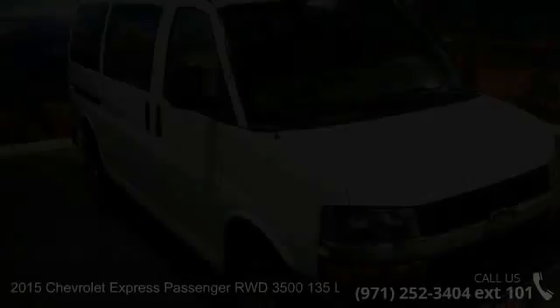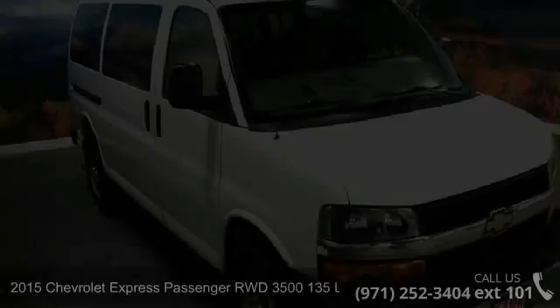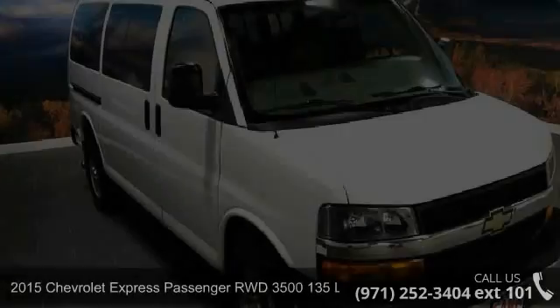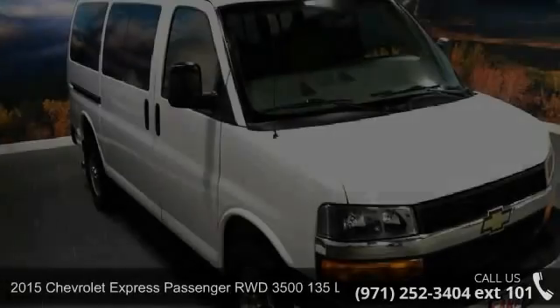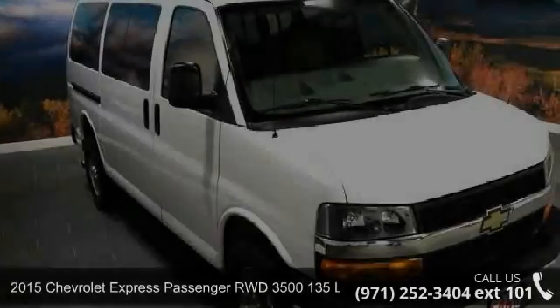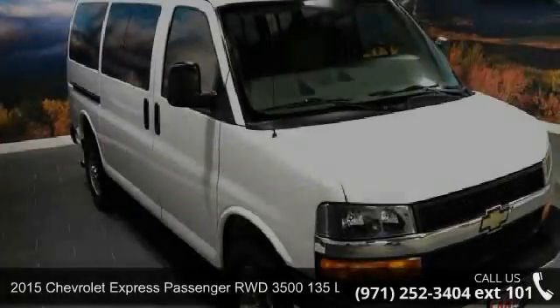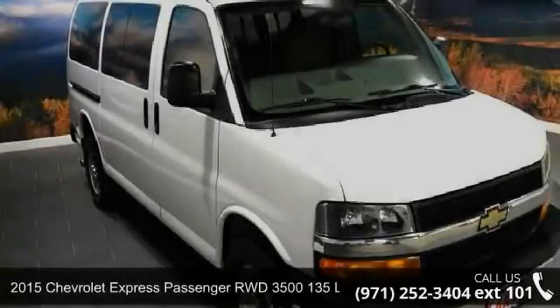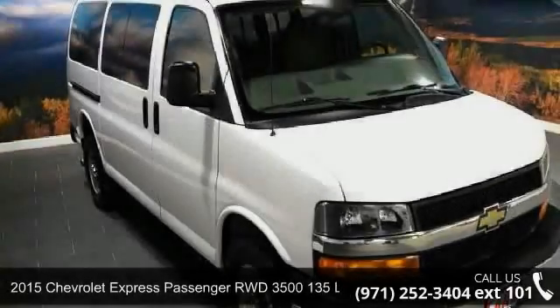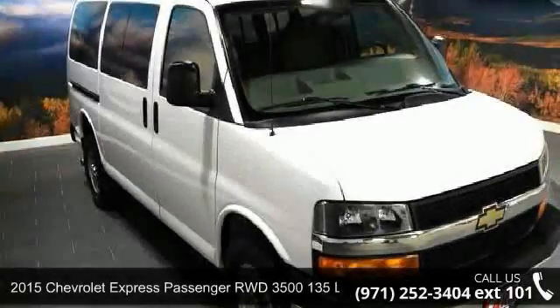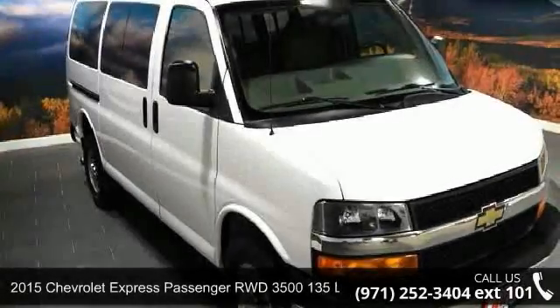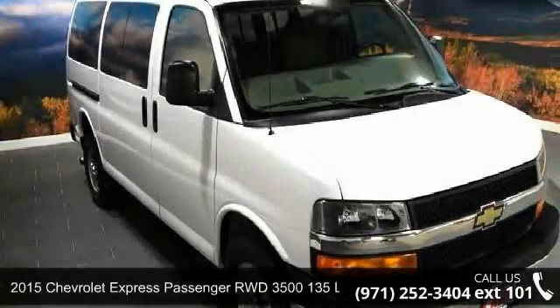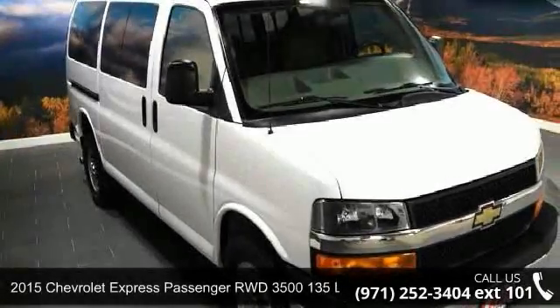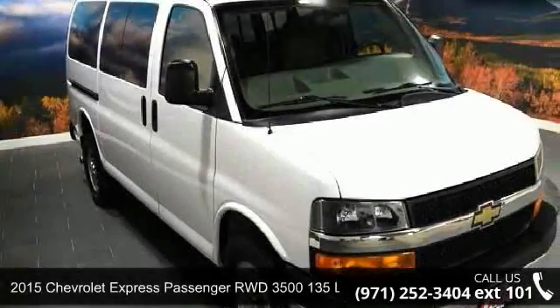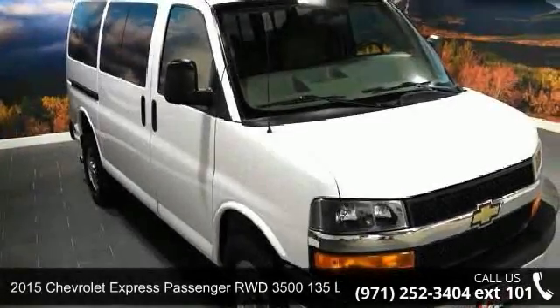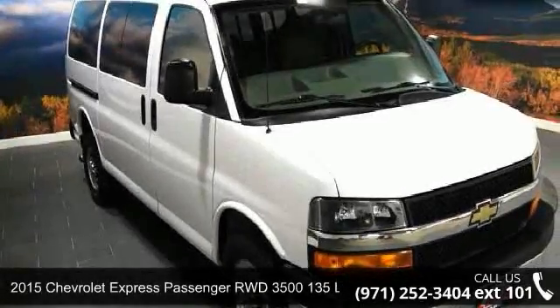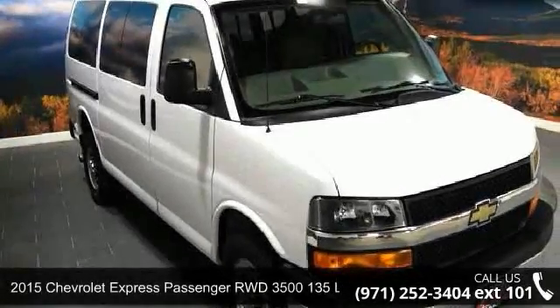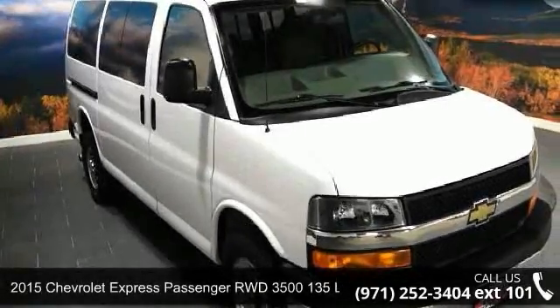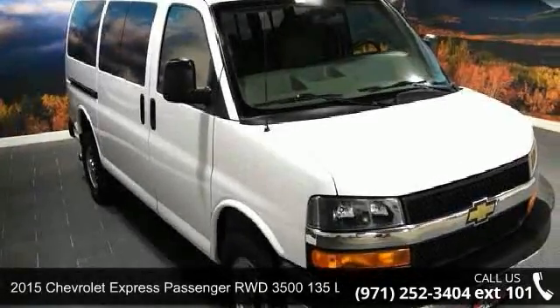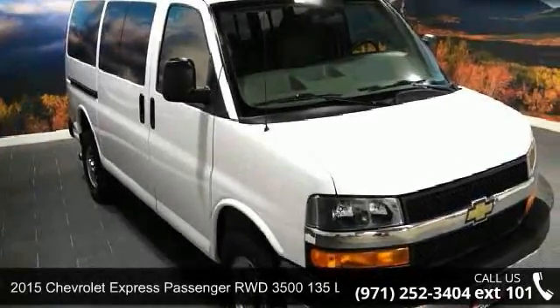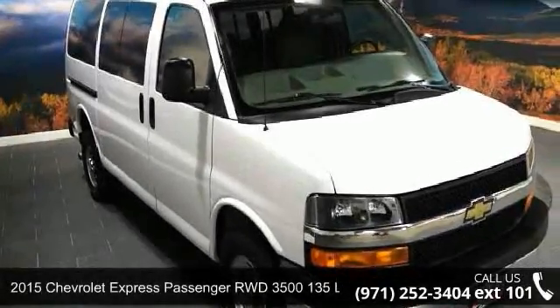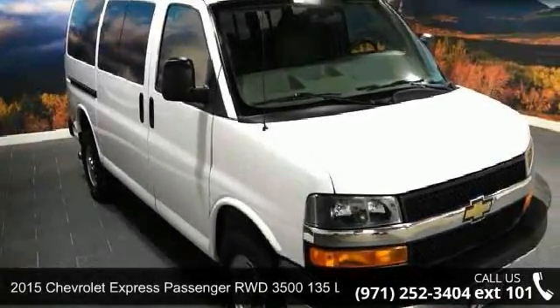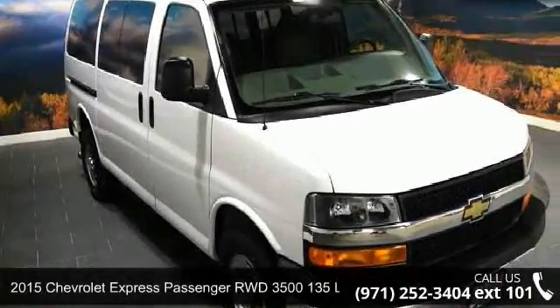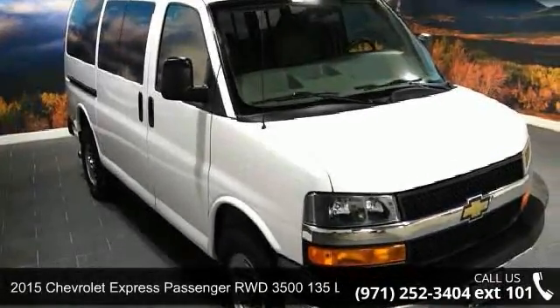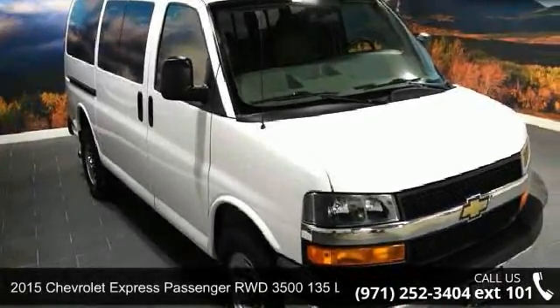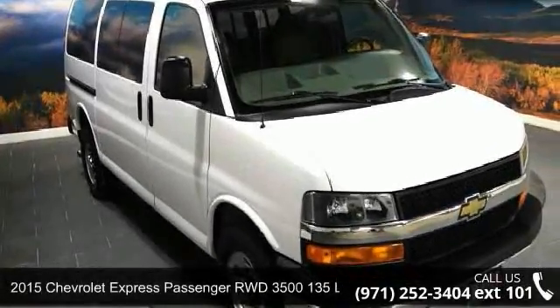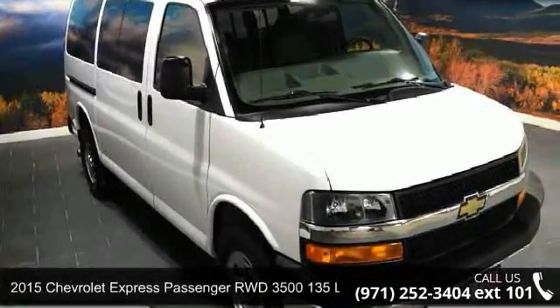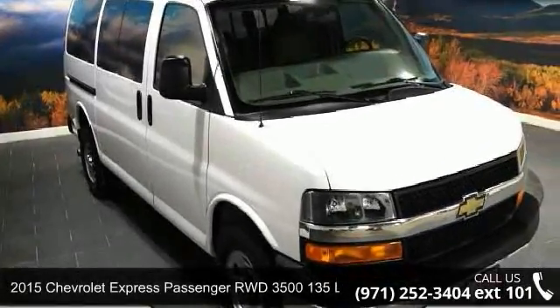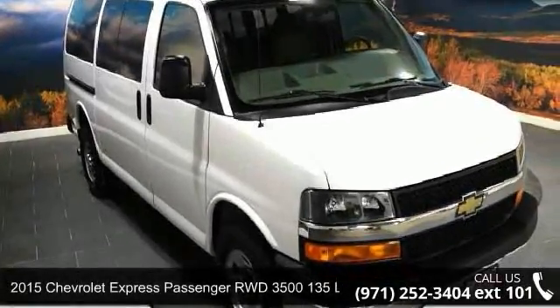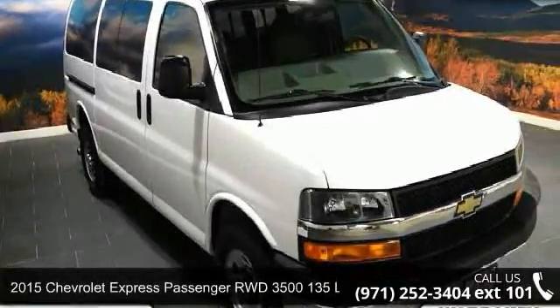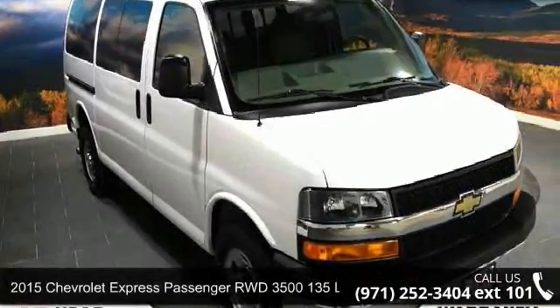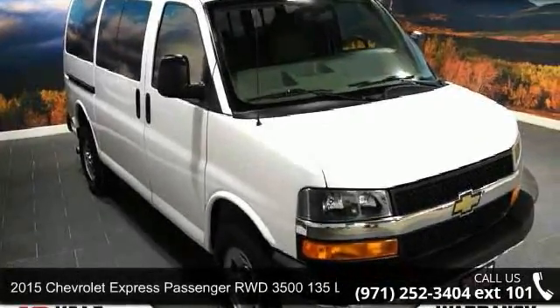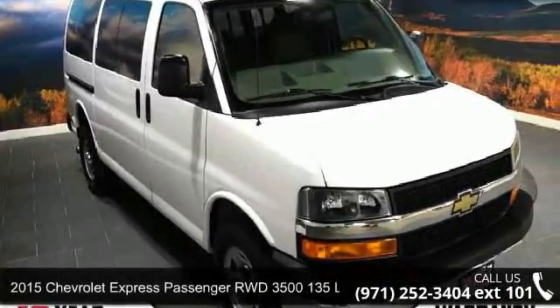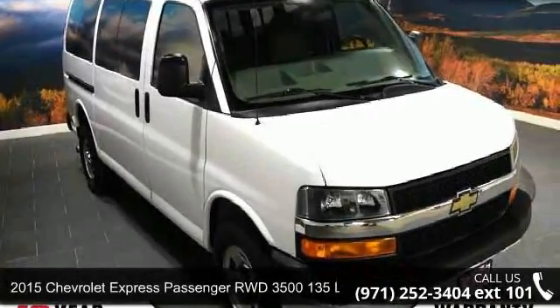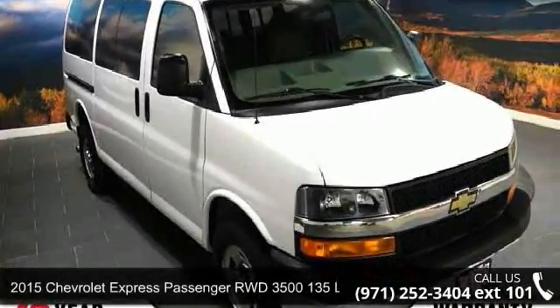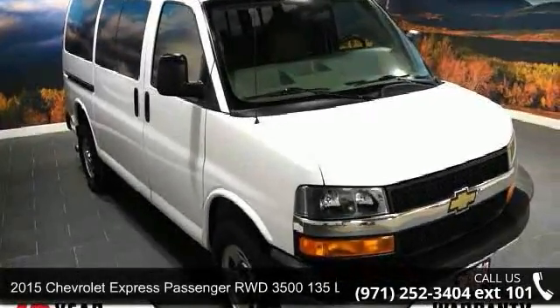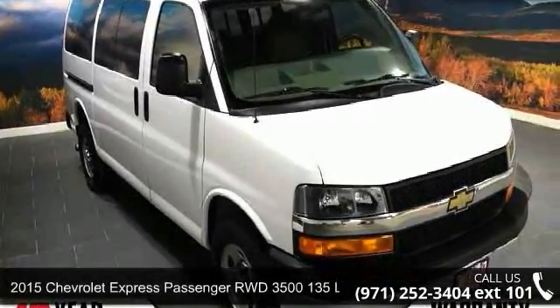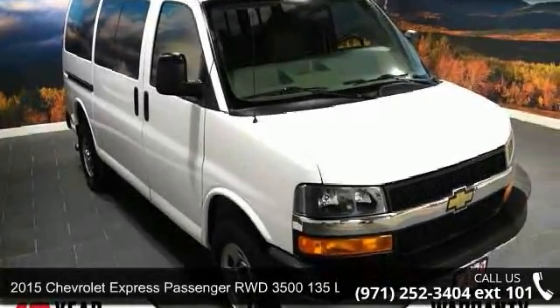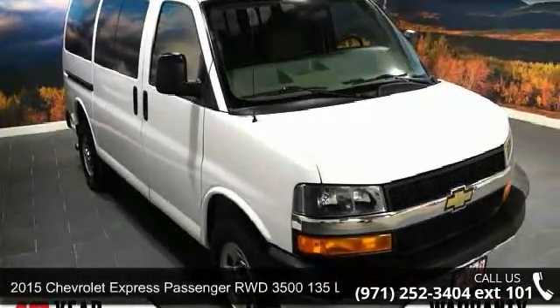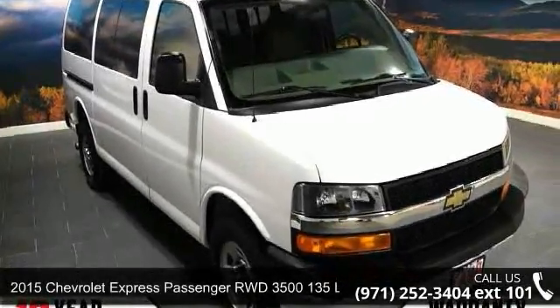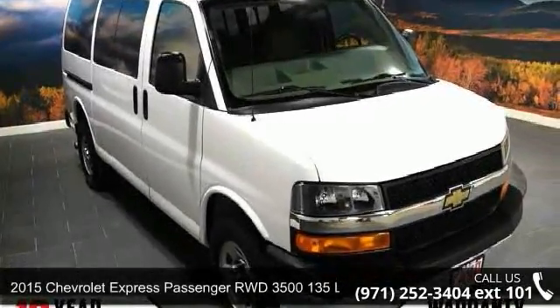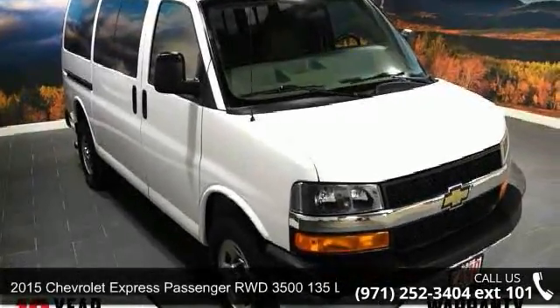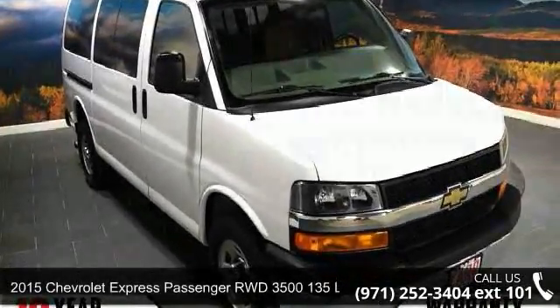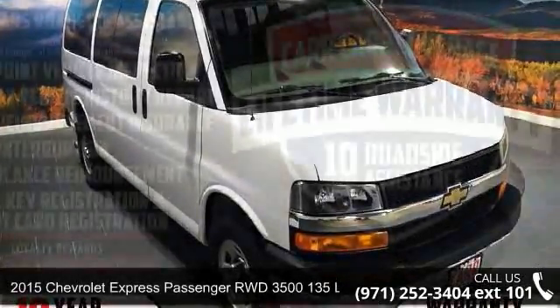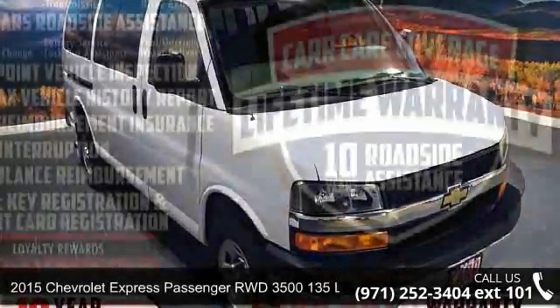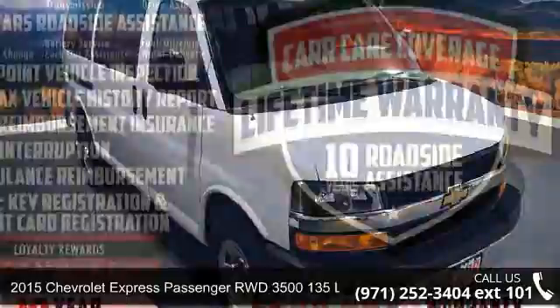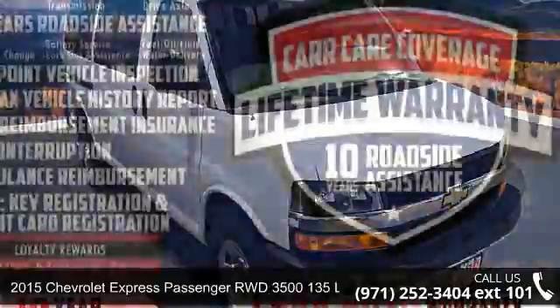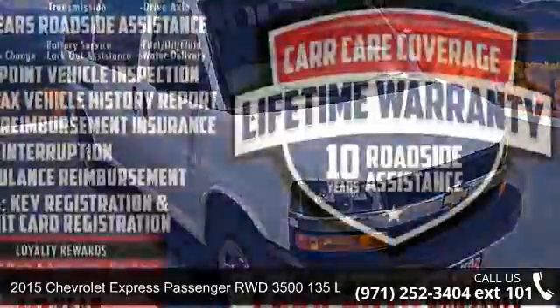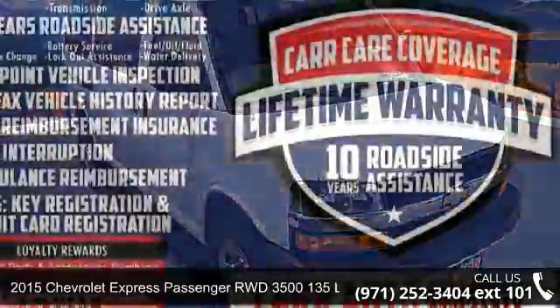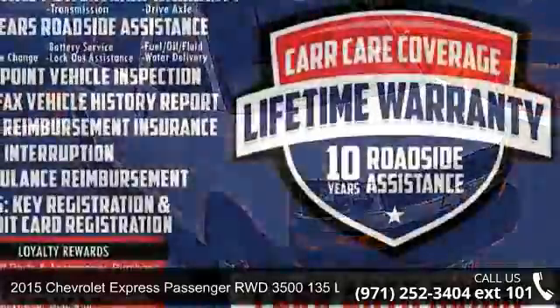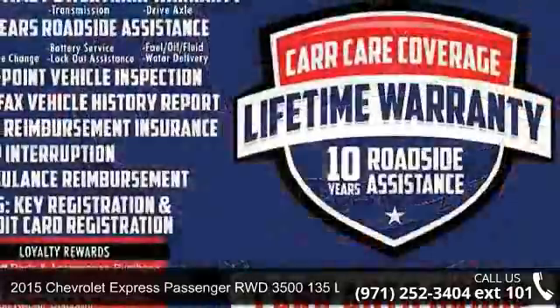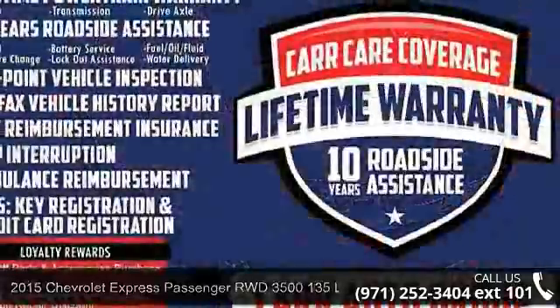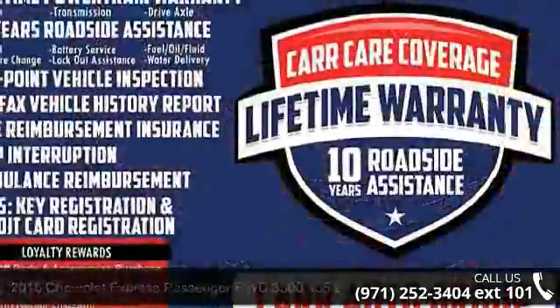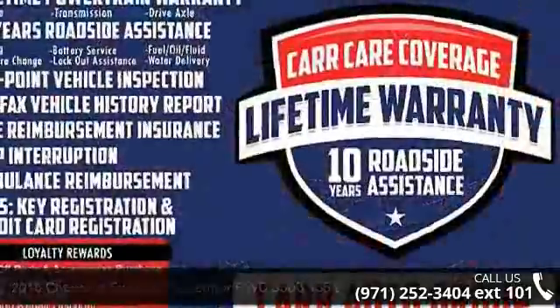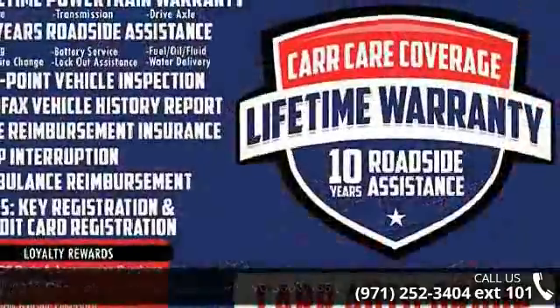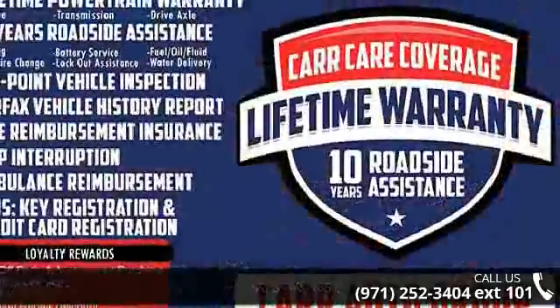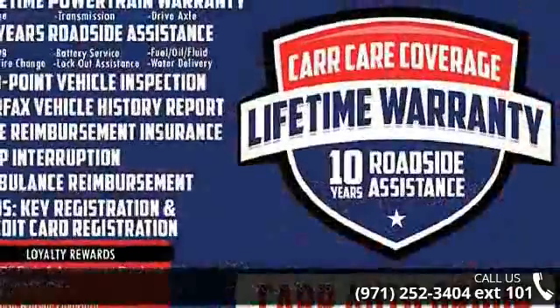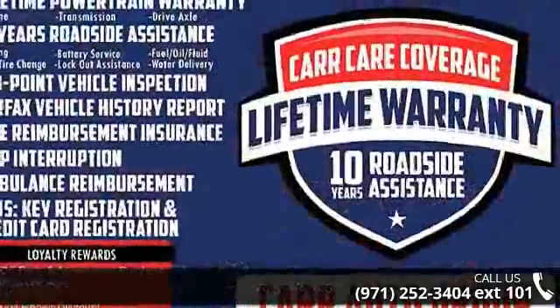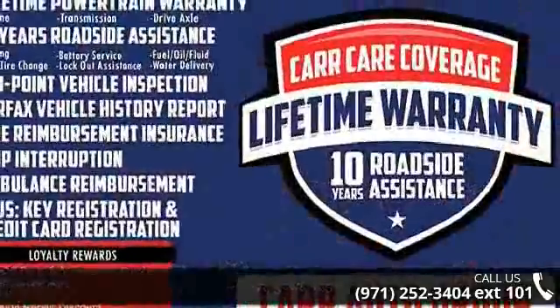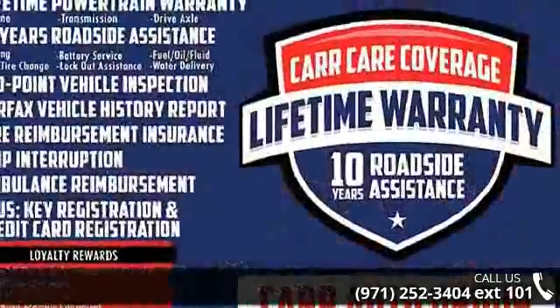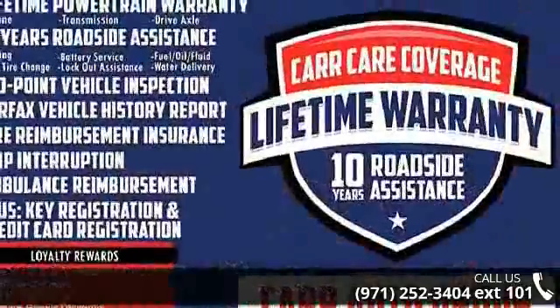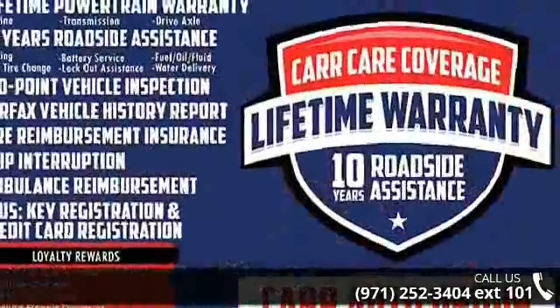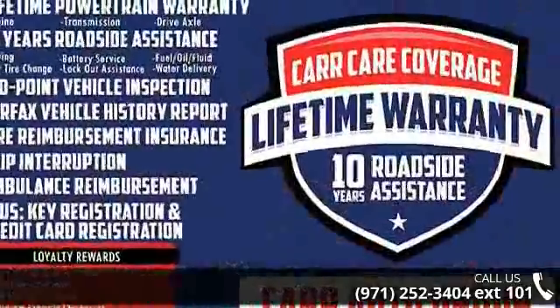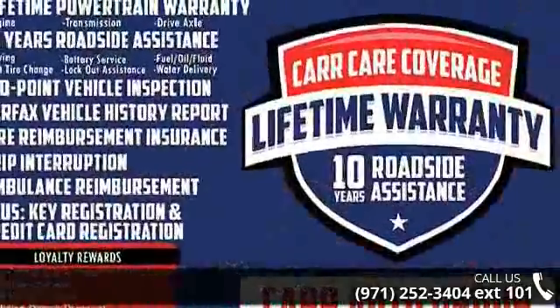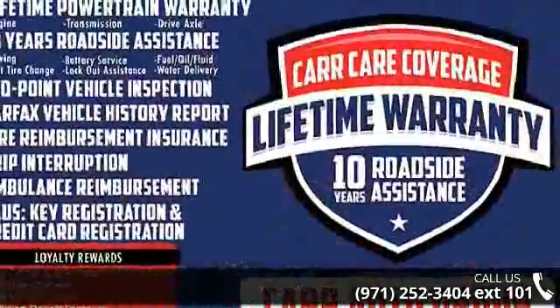Step into the 2015 Chevrolet Express Passenger. If you are looking for a first-rate auto, this one could be yours today.